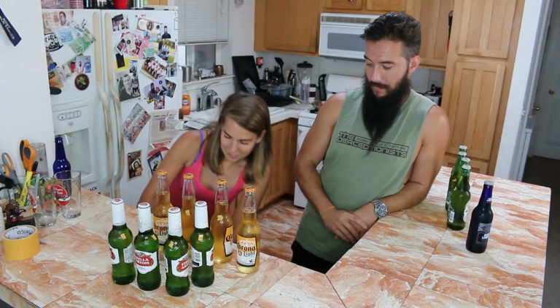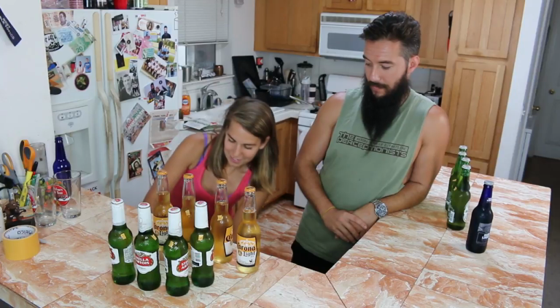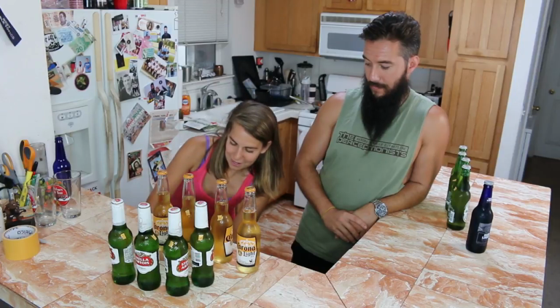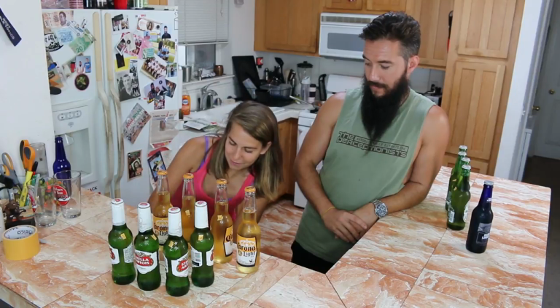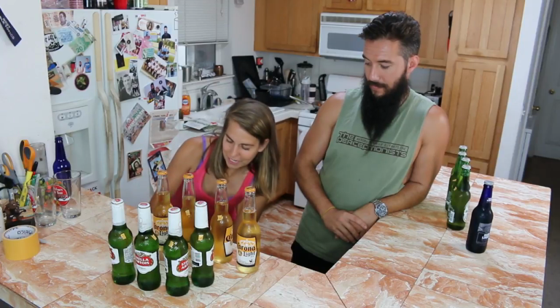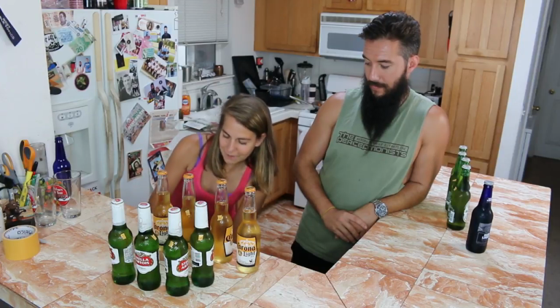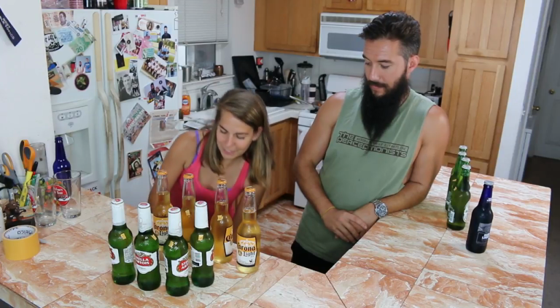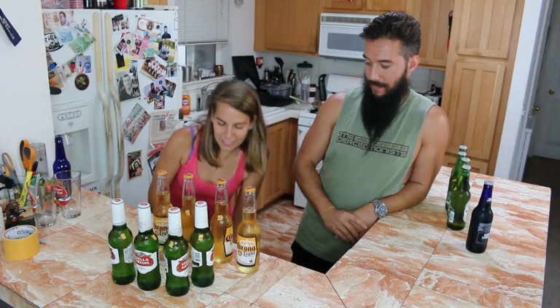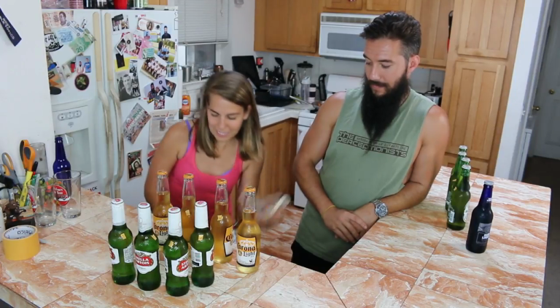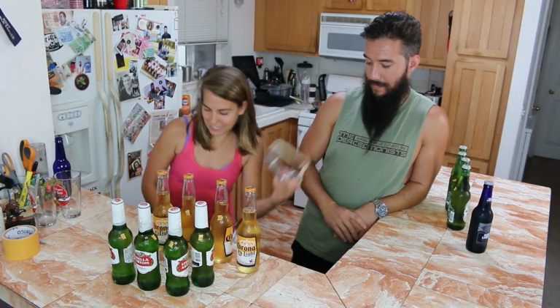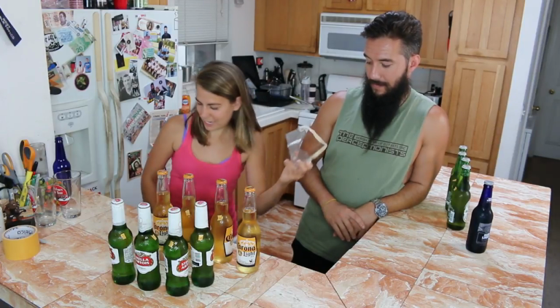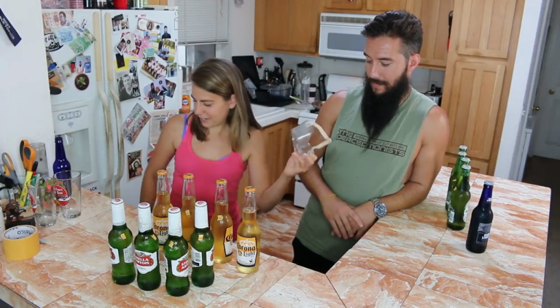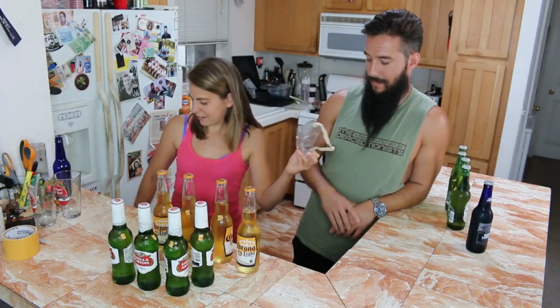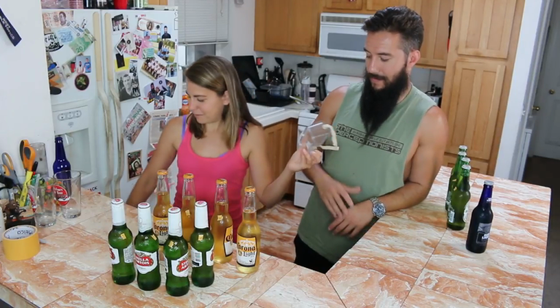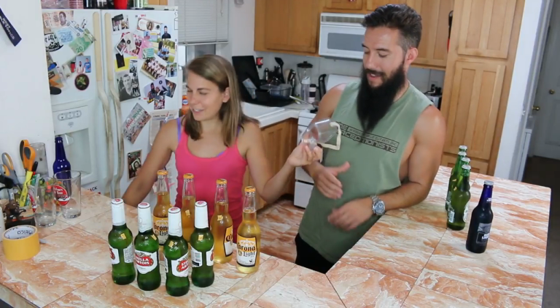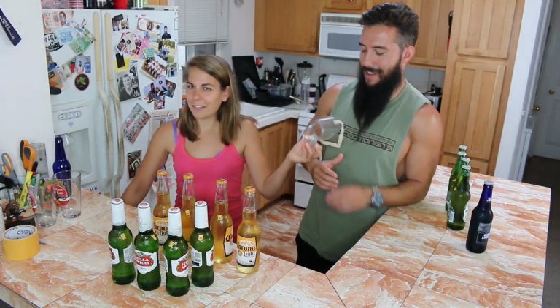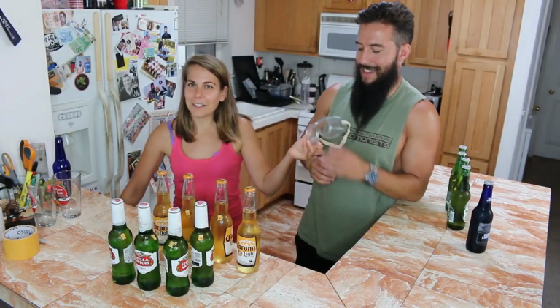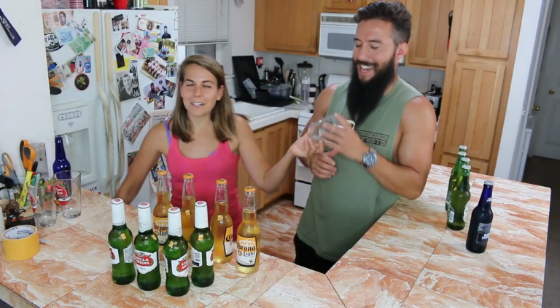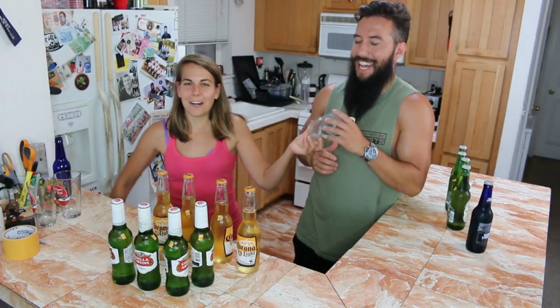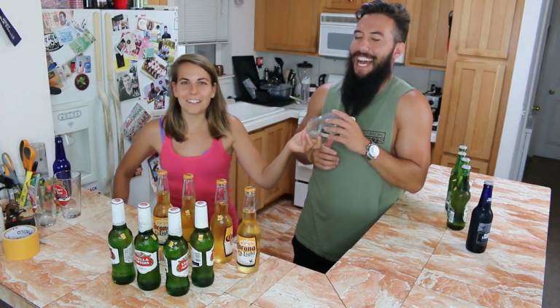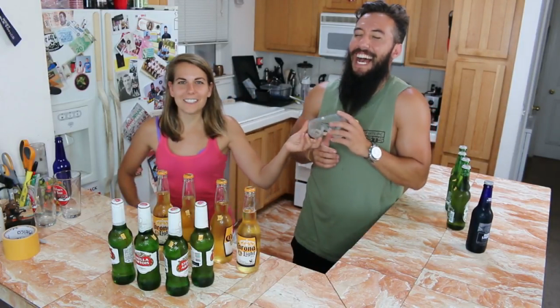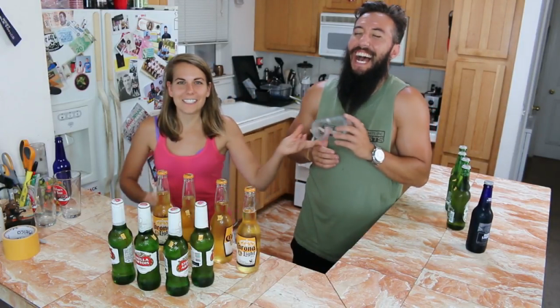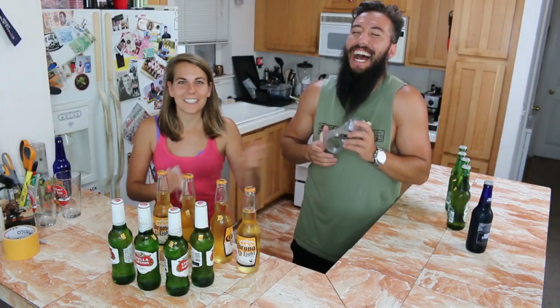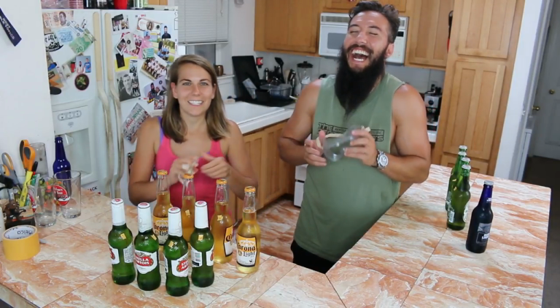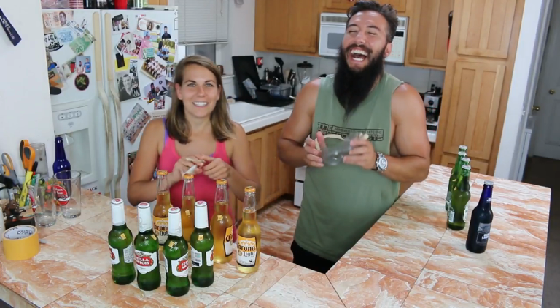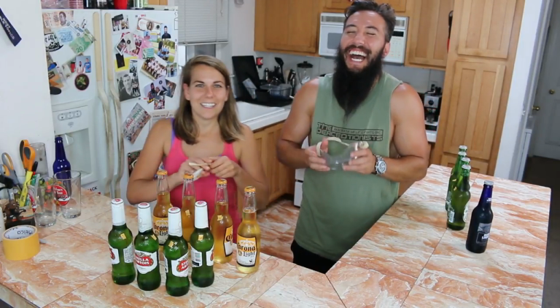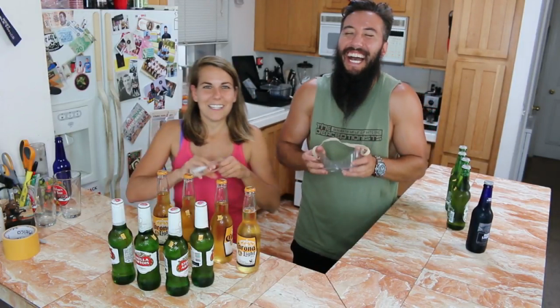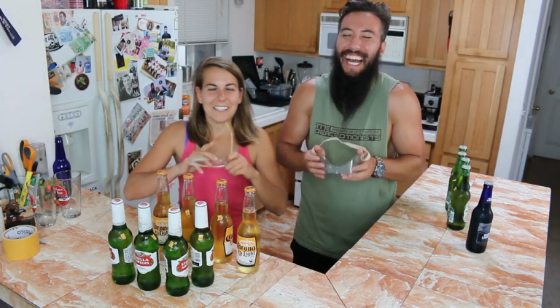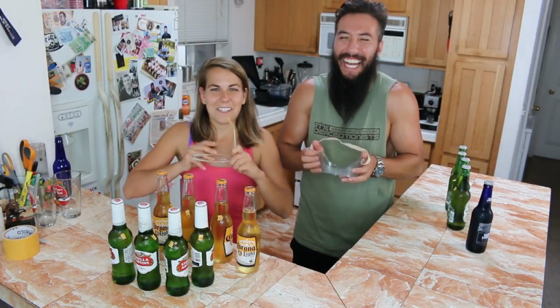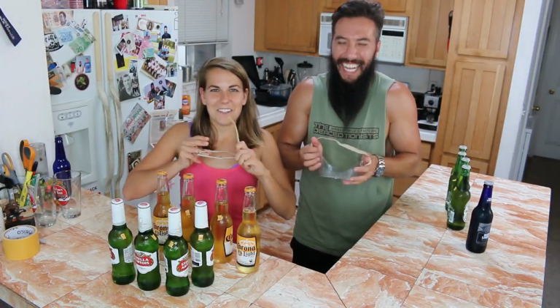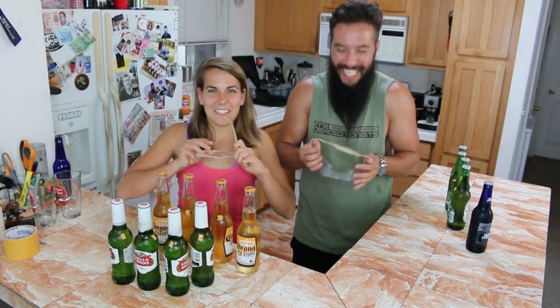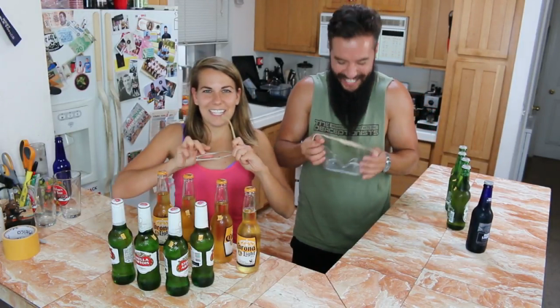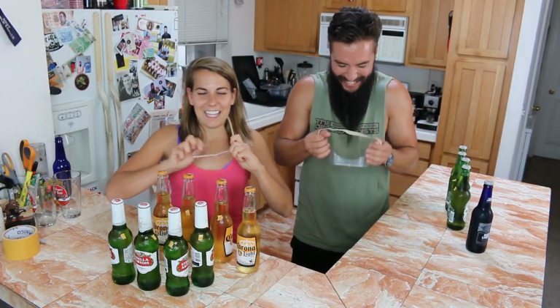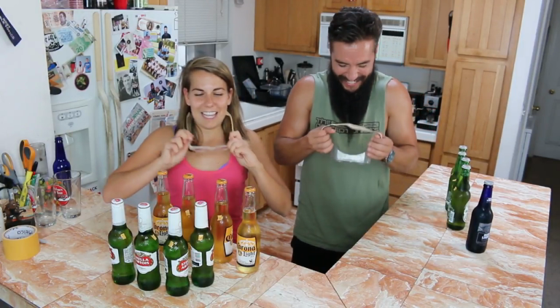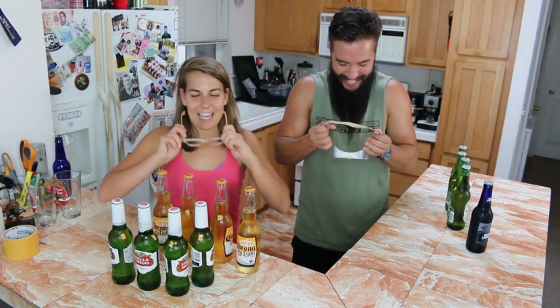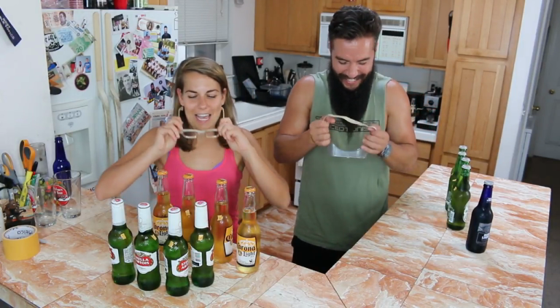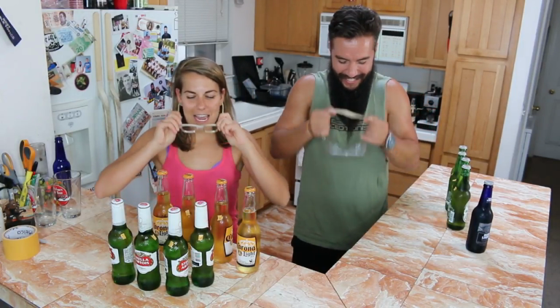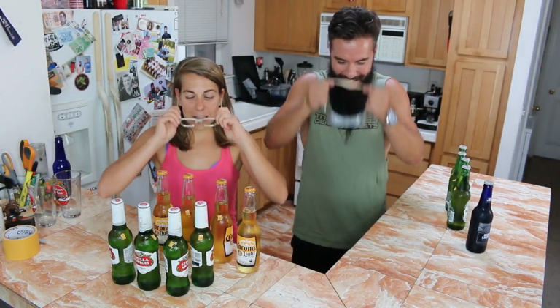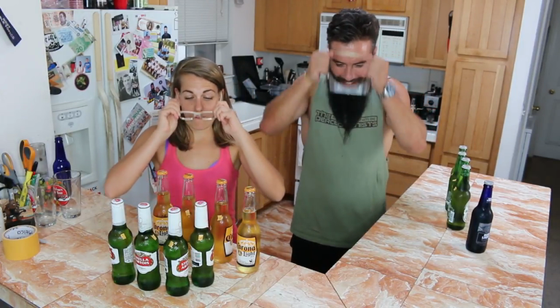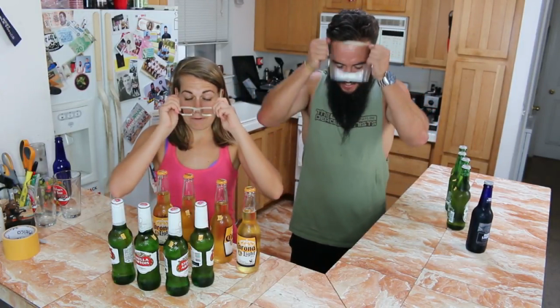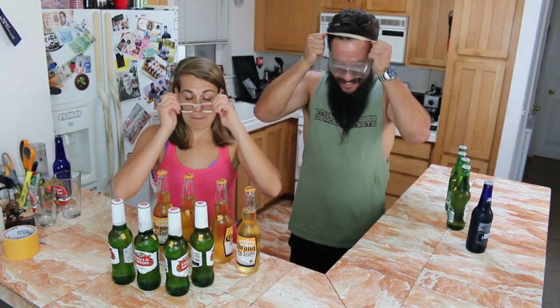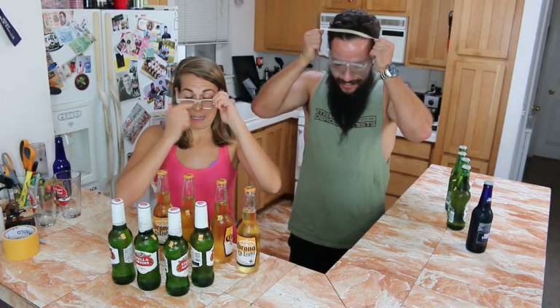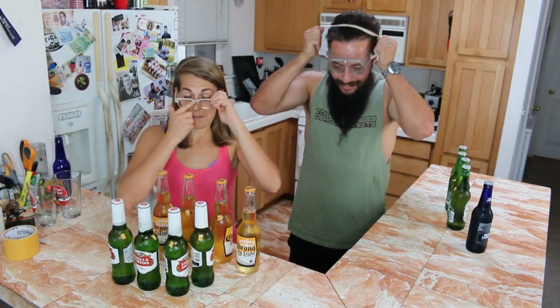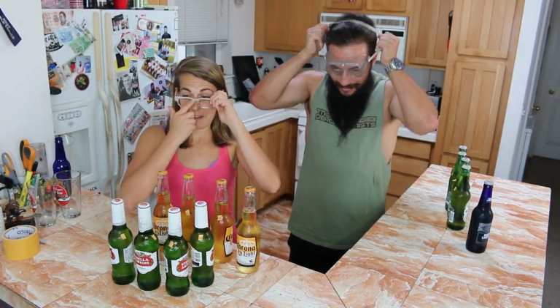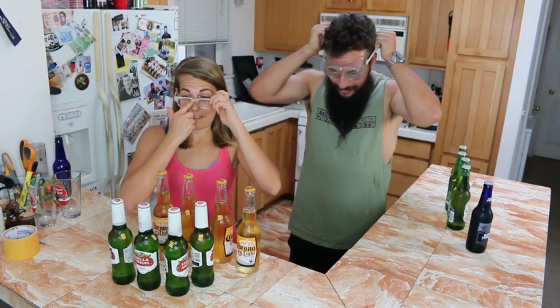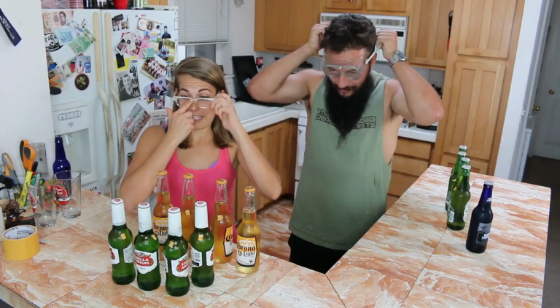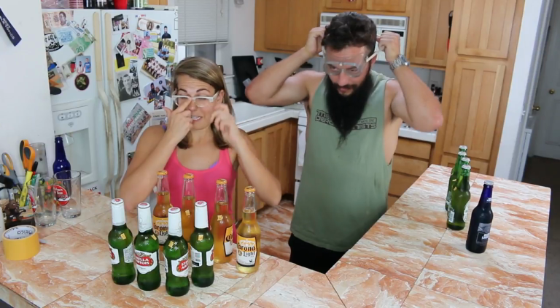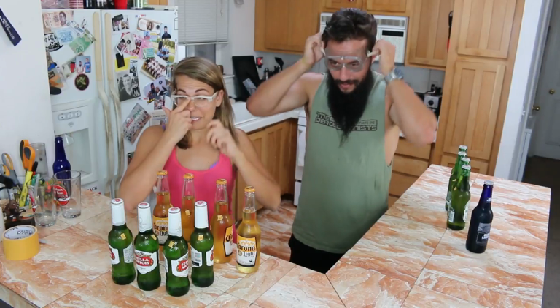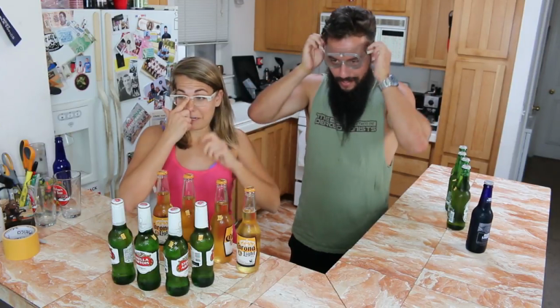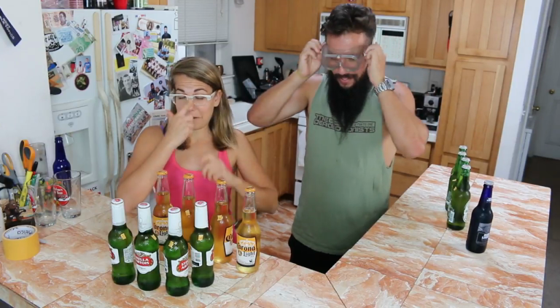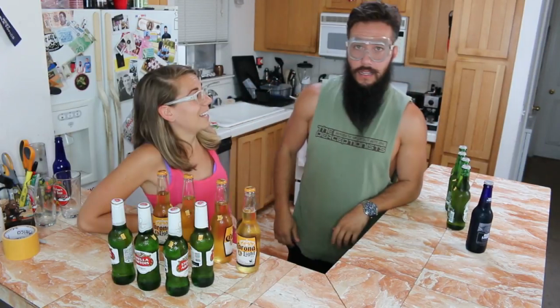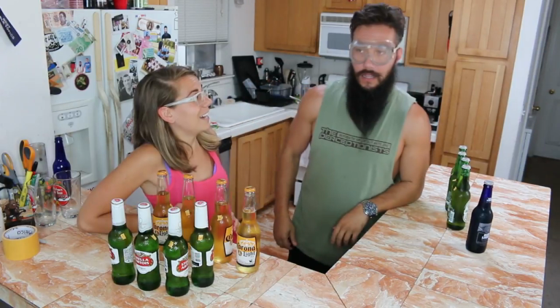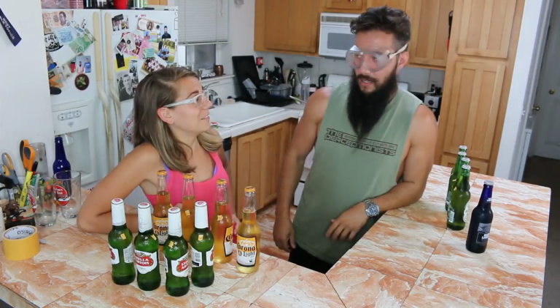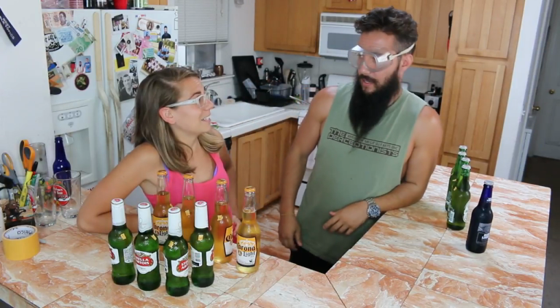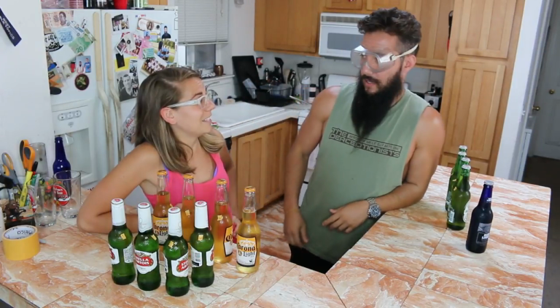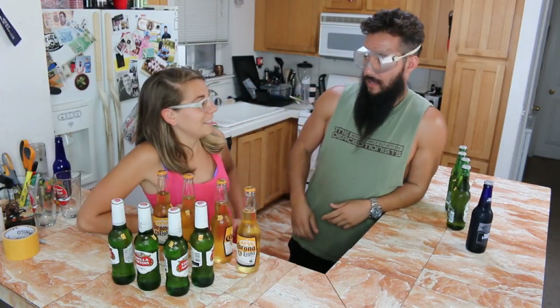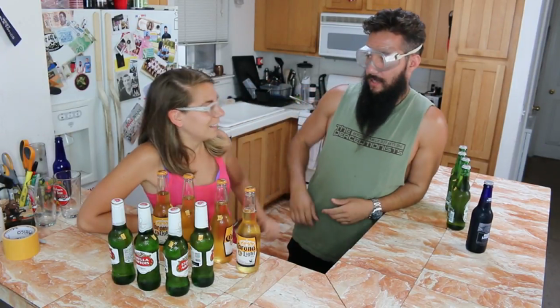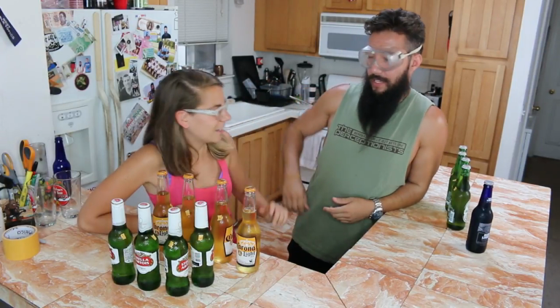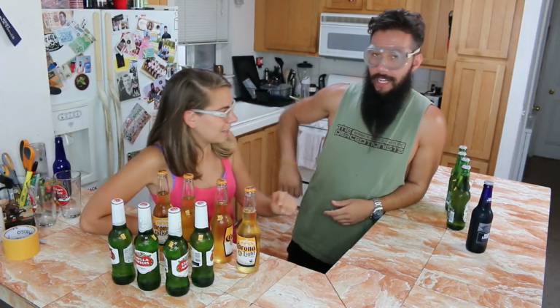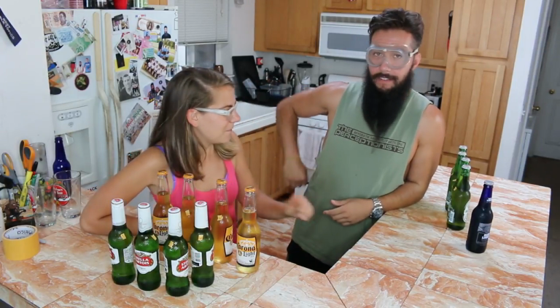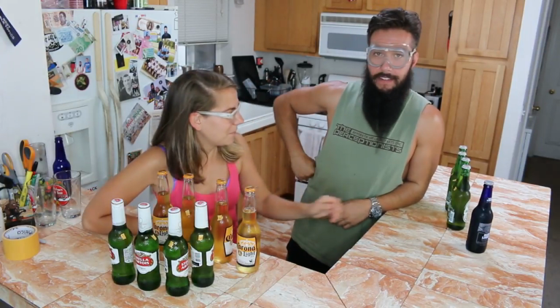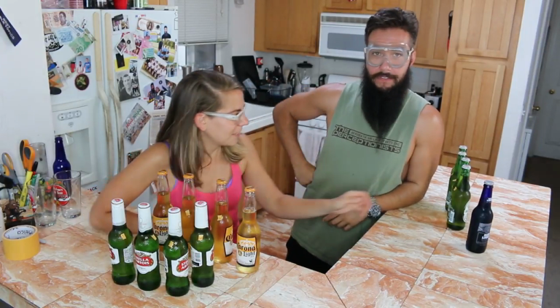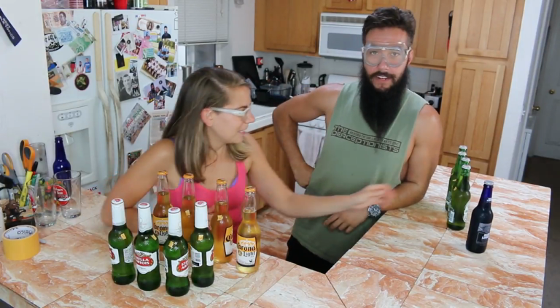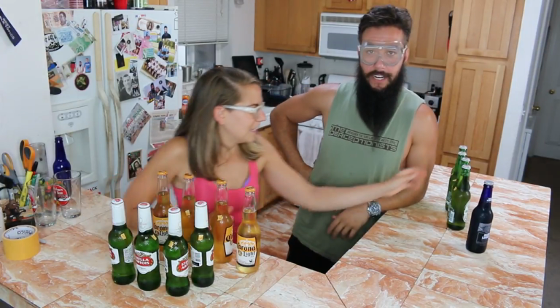I forgot about this — we have our goggles. Everyone makes fun of these, but looking good. Safety first.